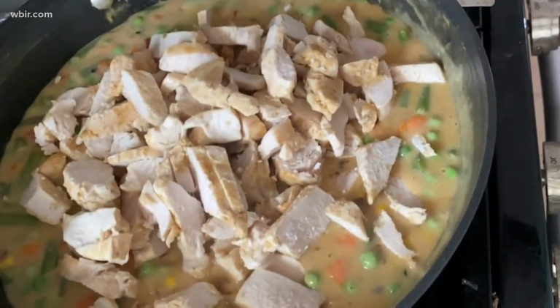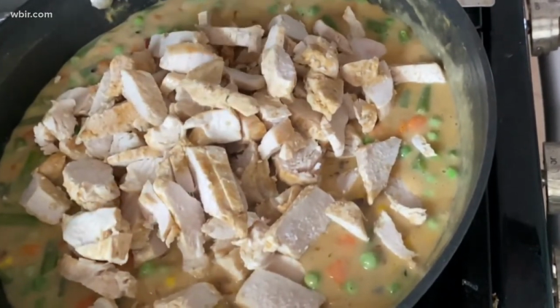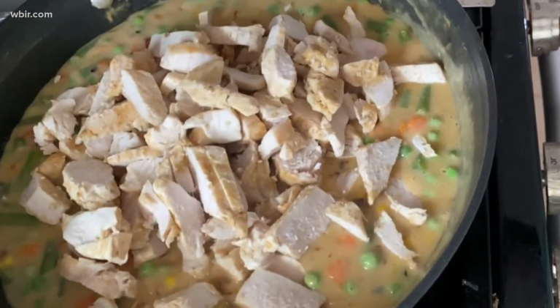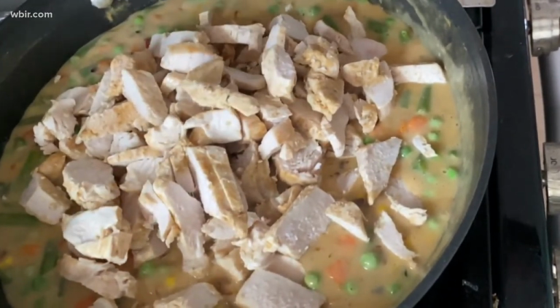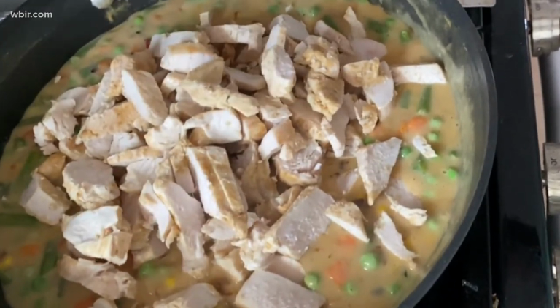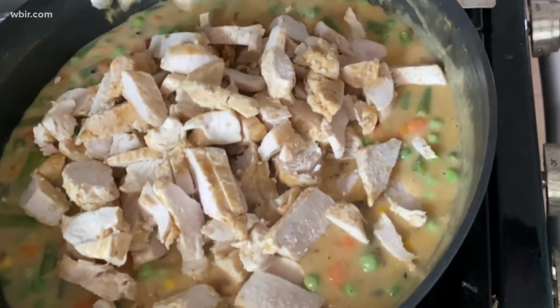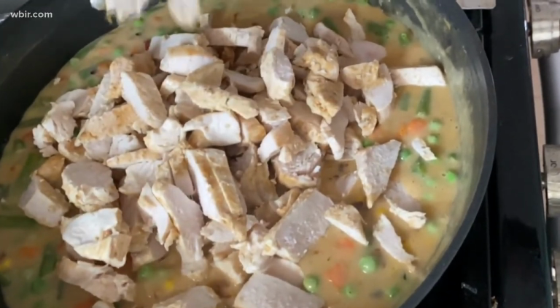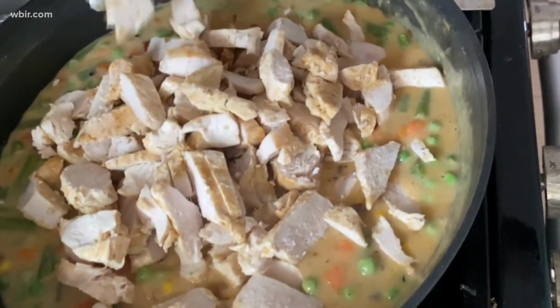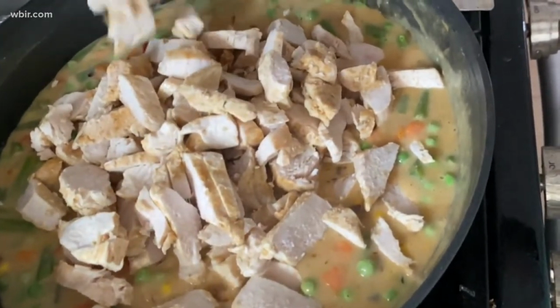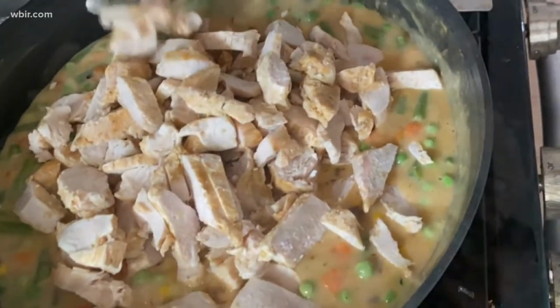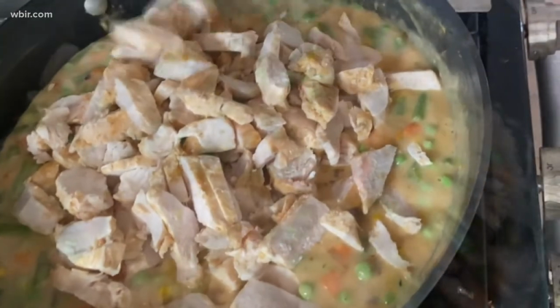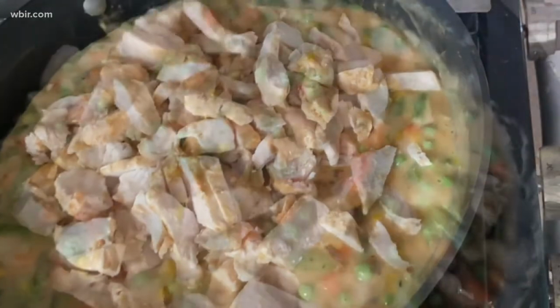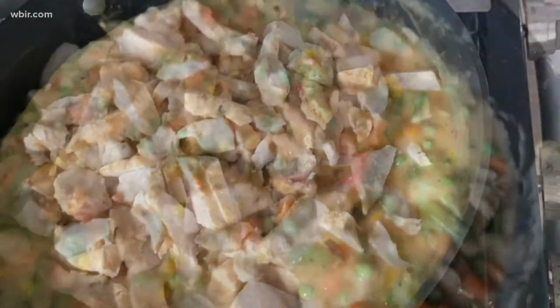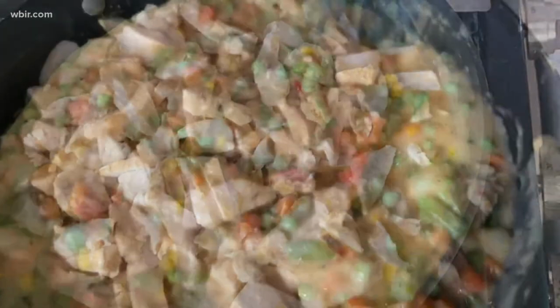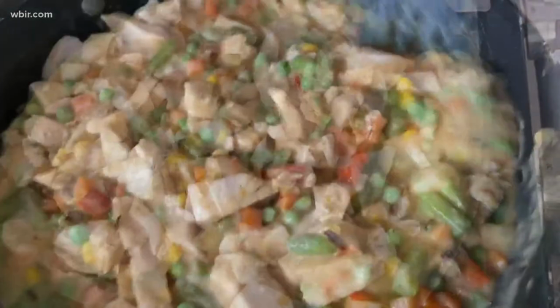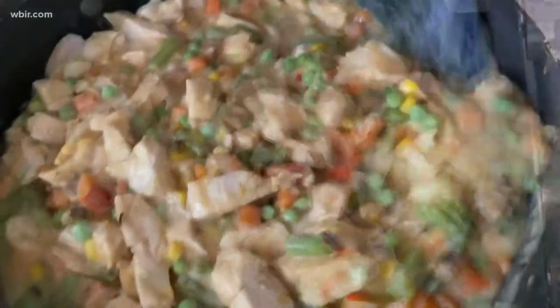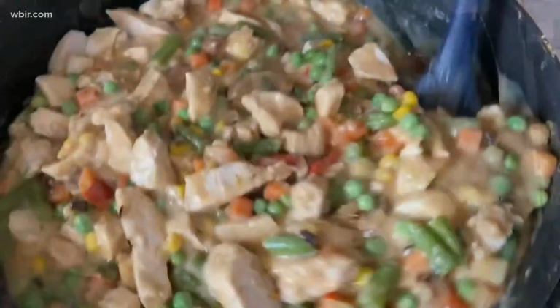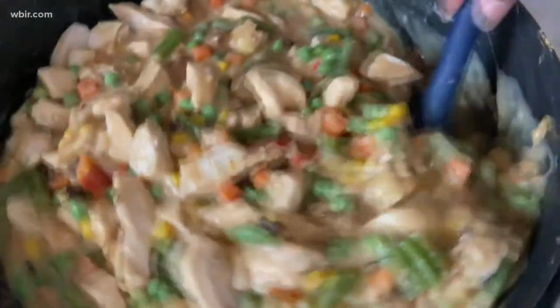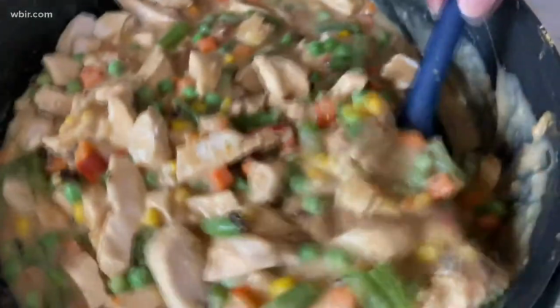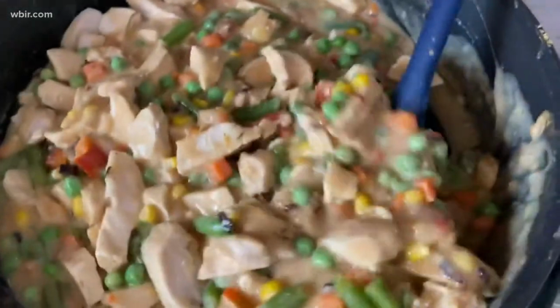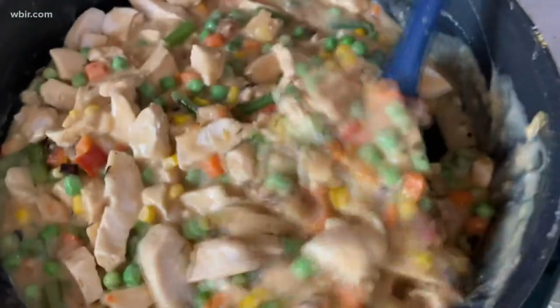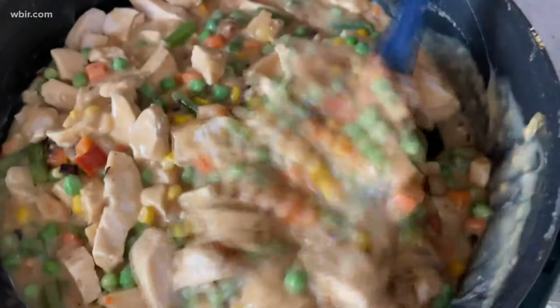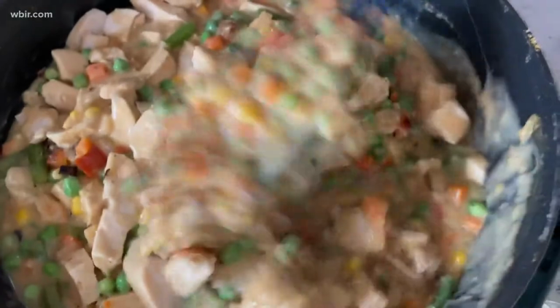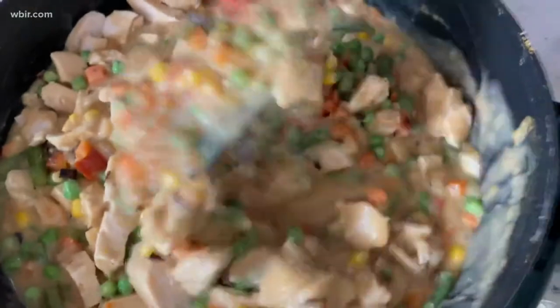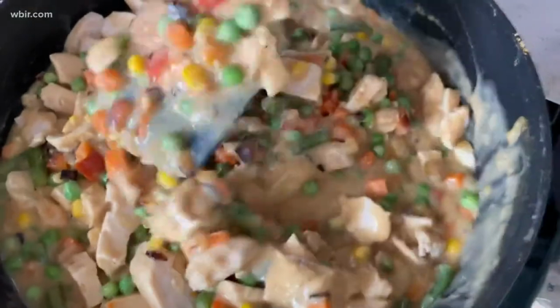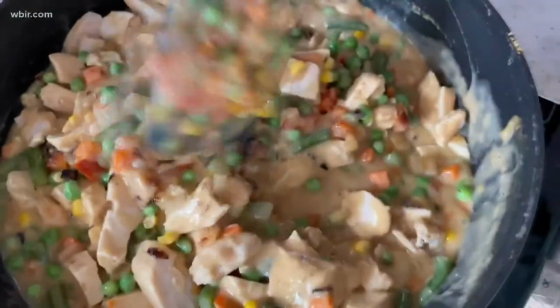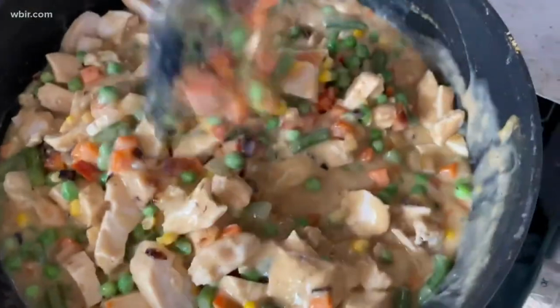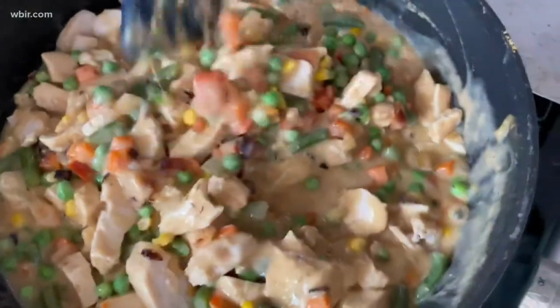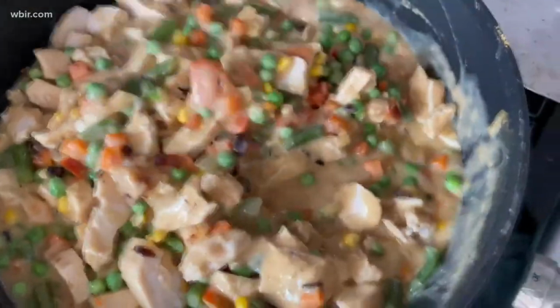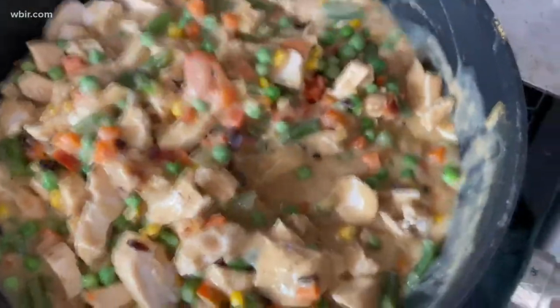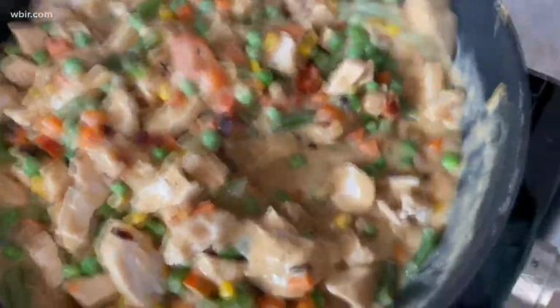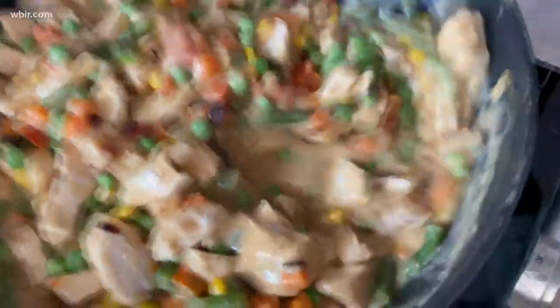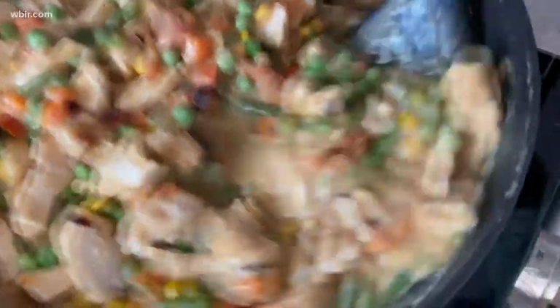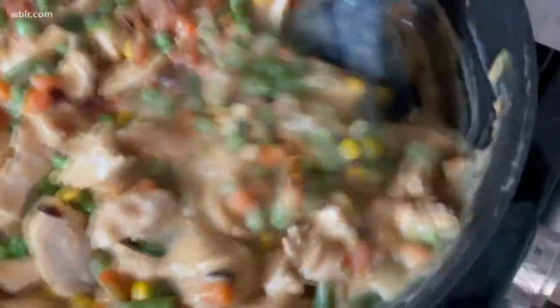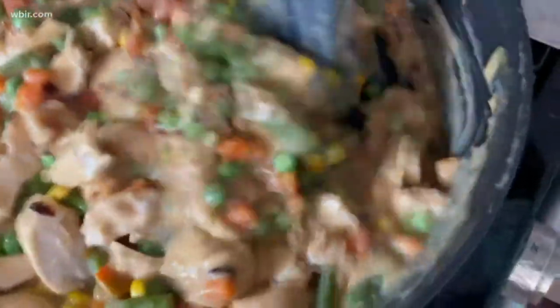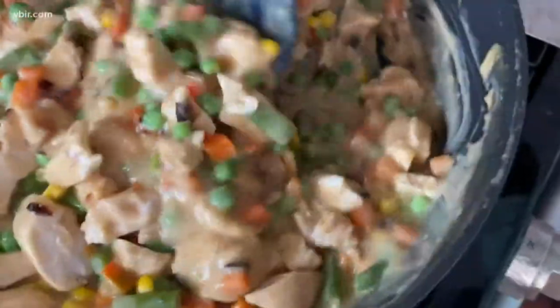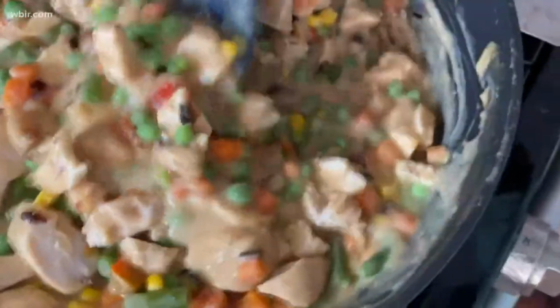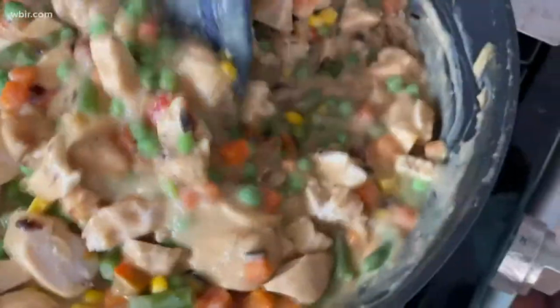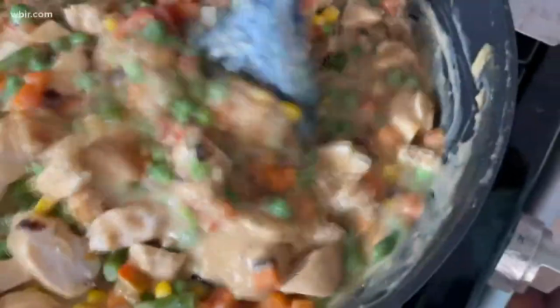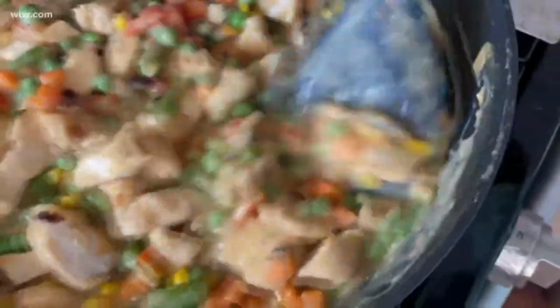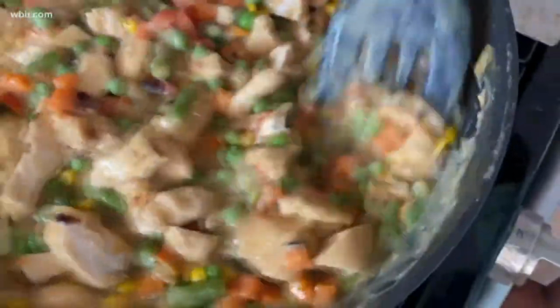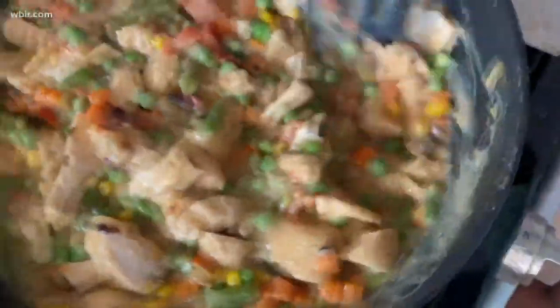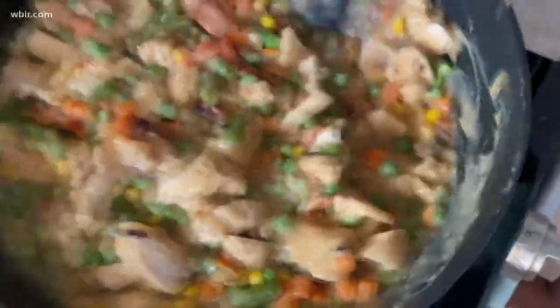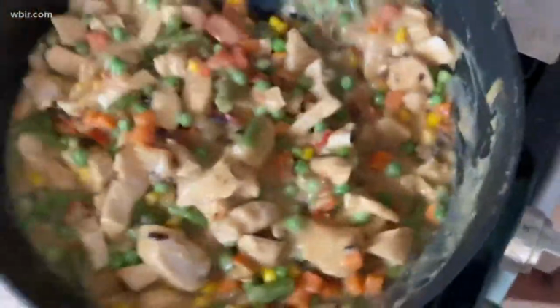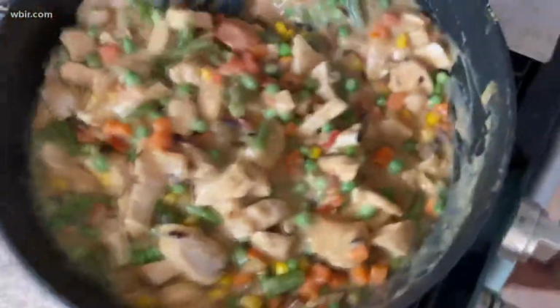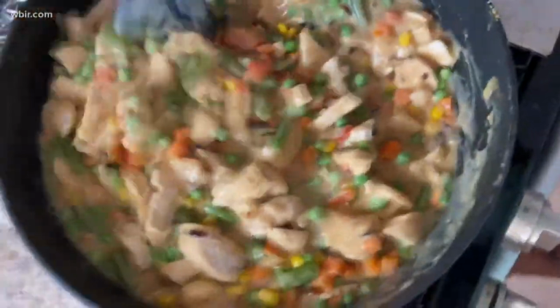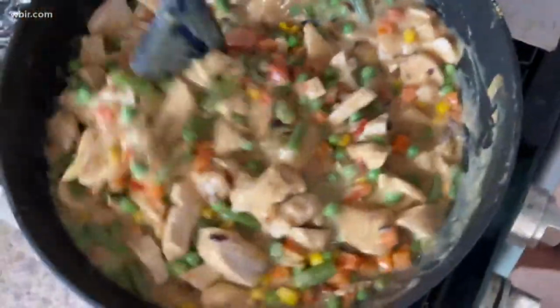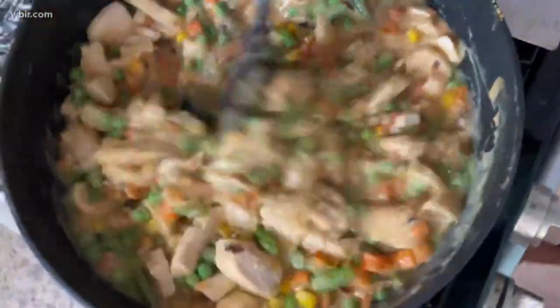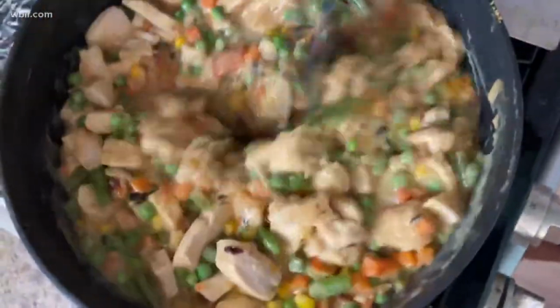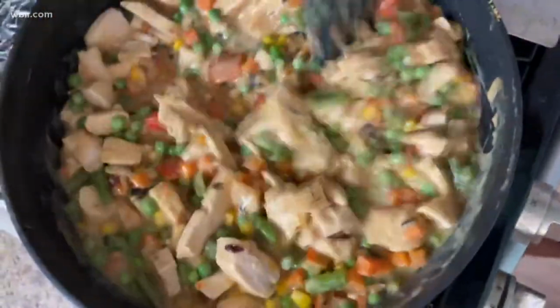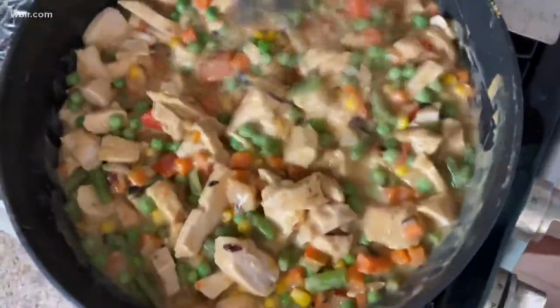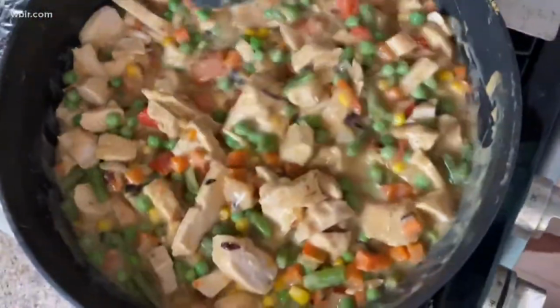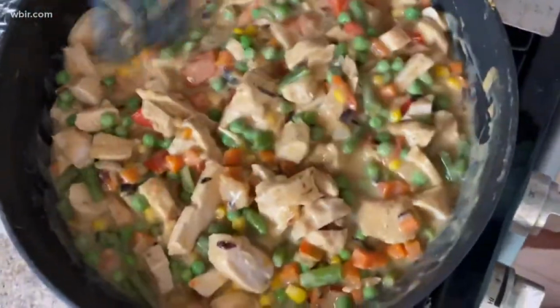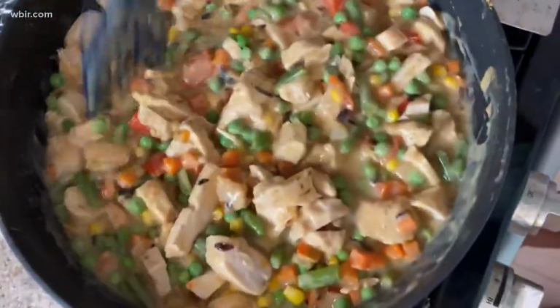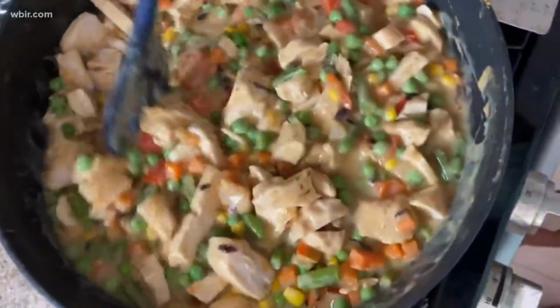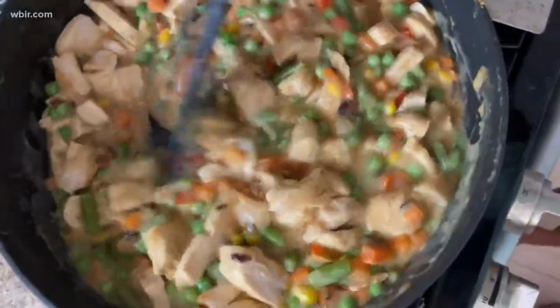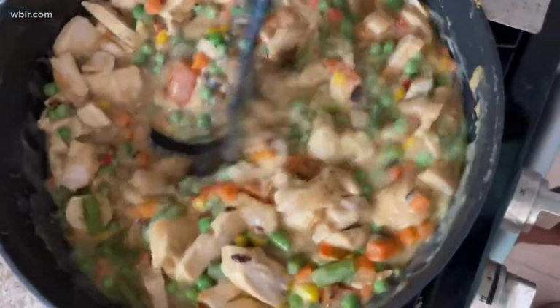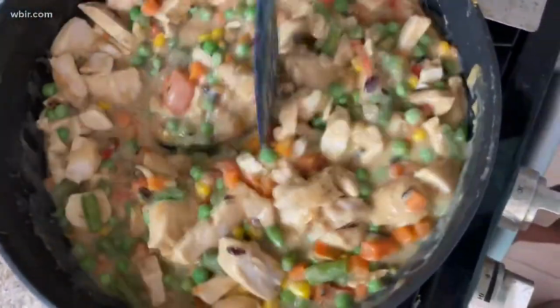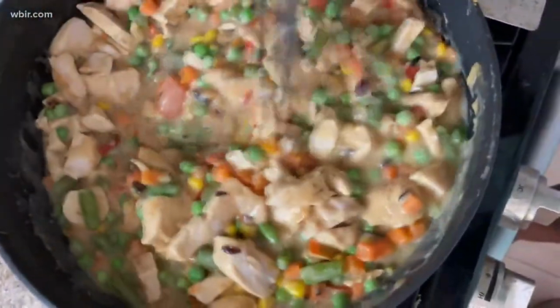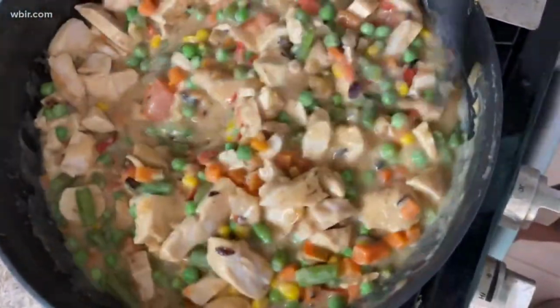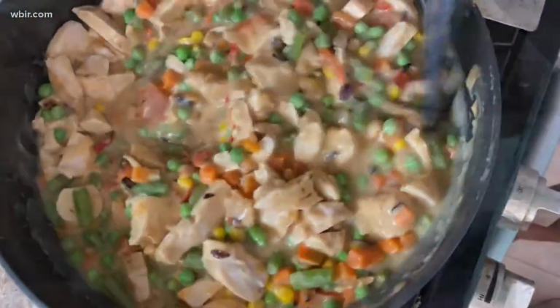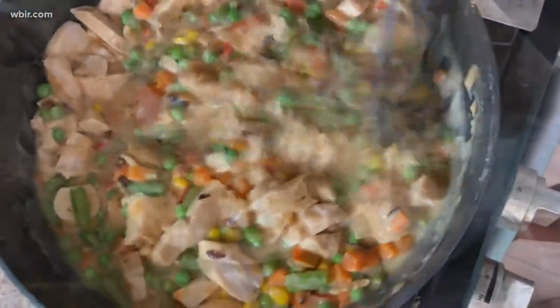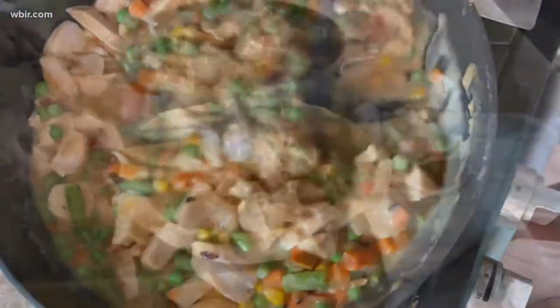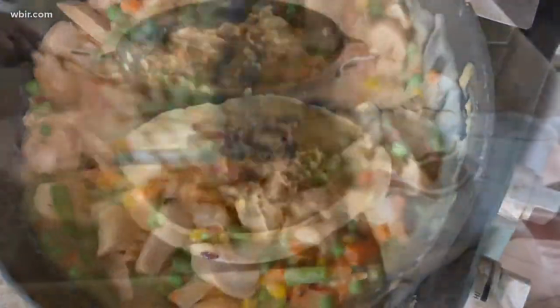I usually buy my chicken in bulk, poach it, chop it up, and keep it in the freezer so it's quick and easy for any time.